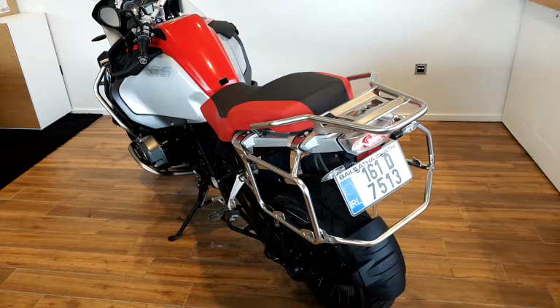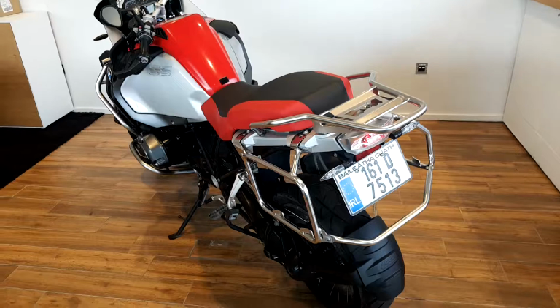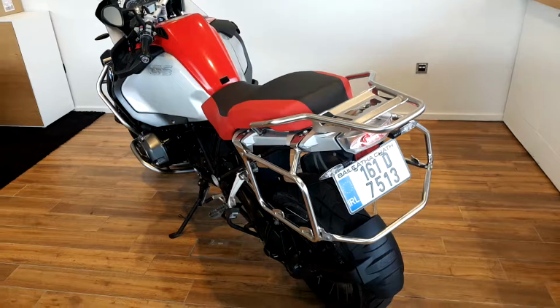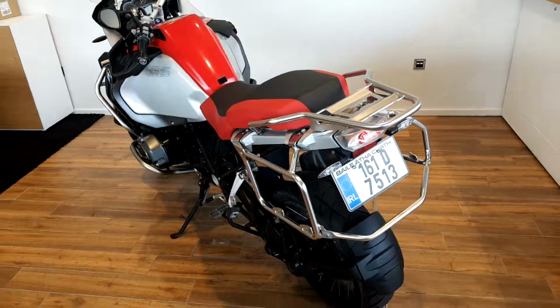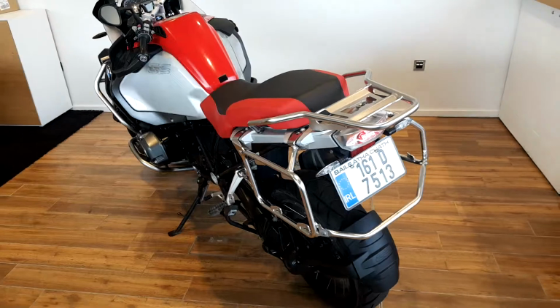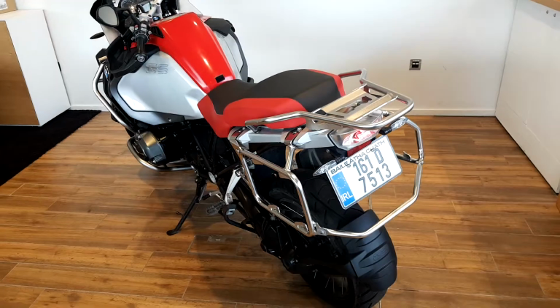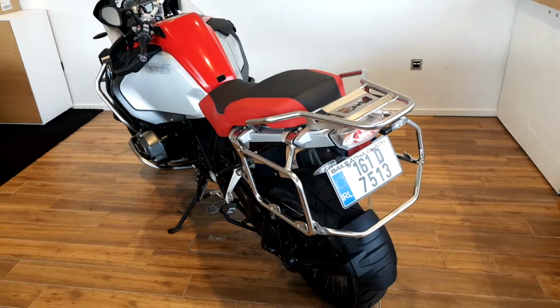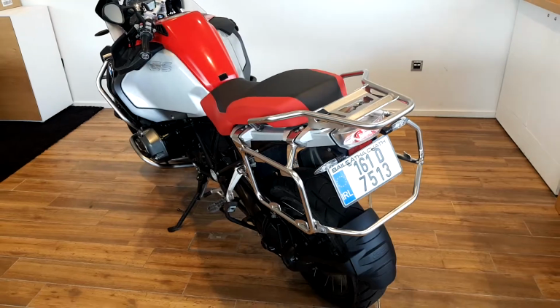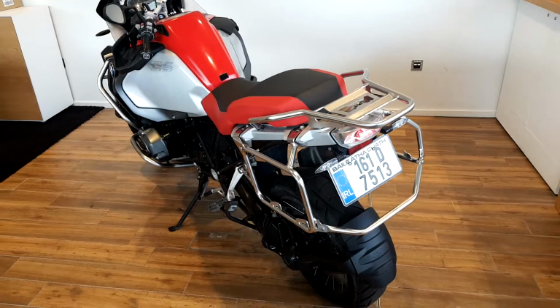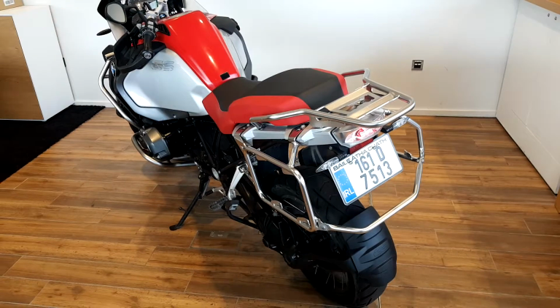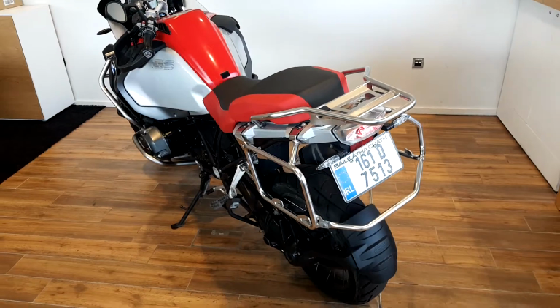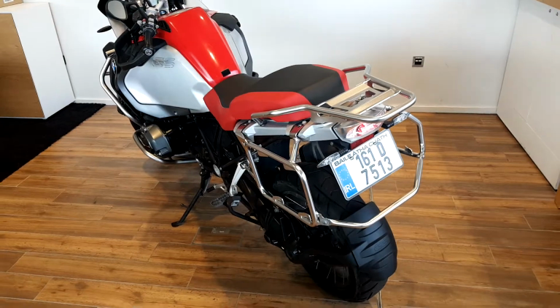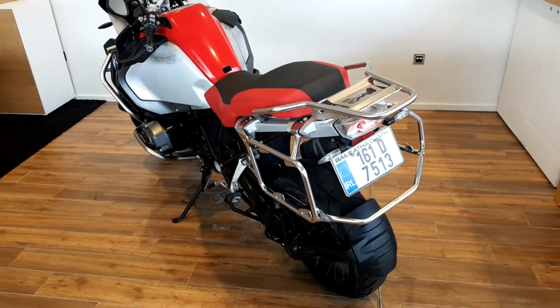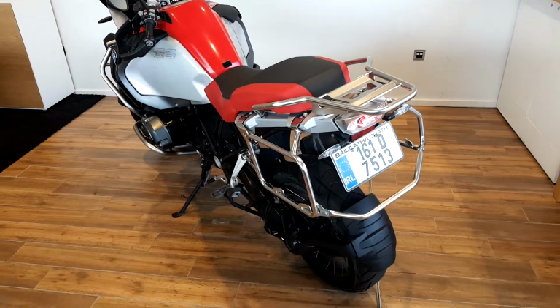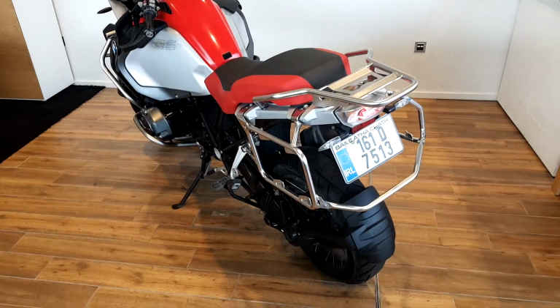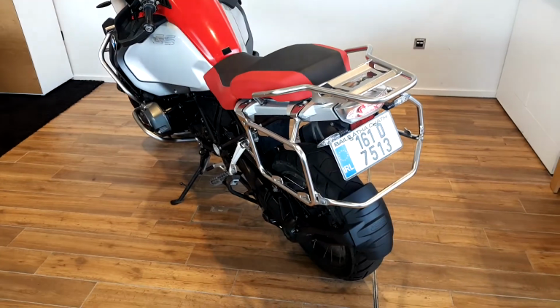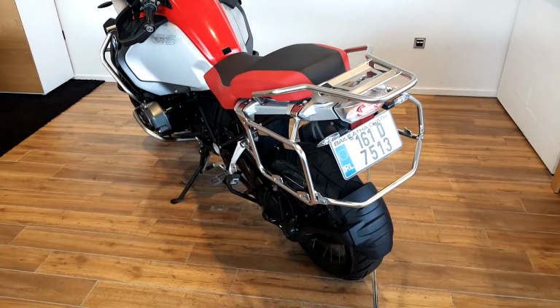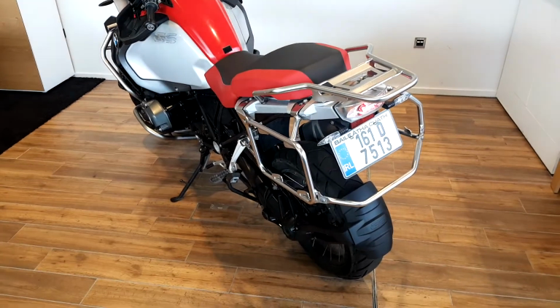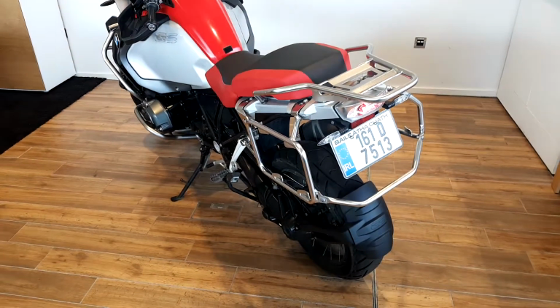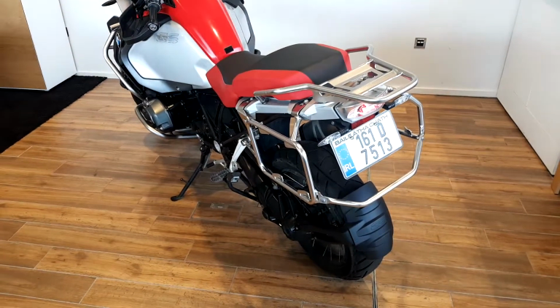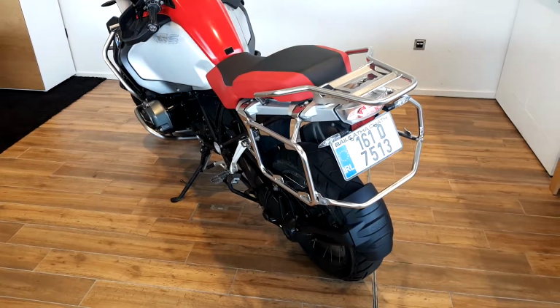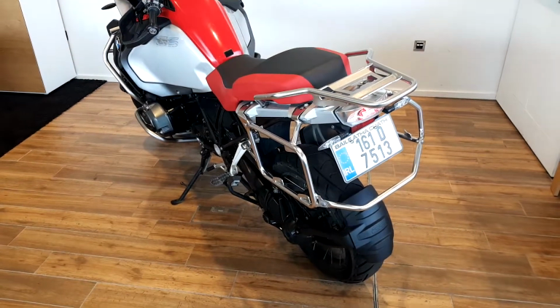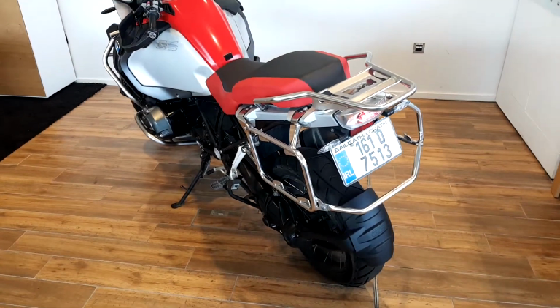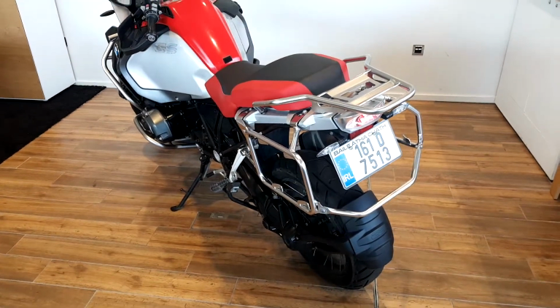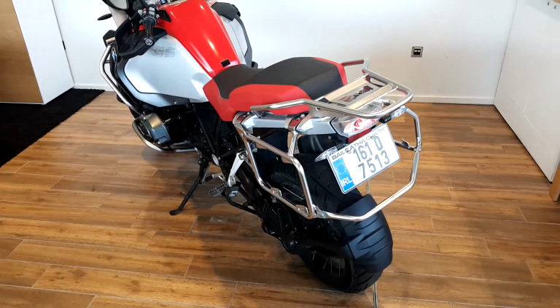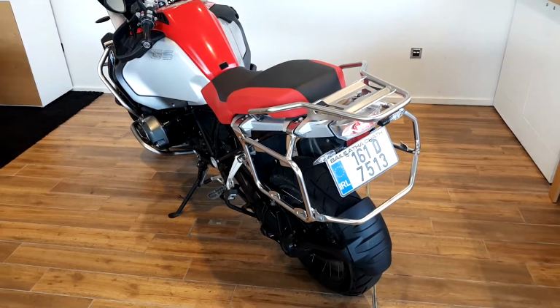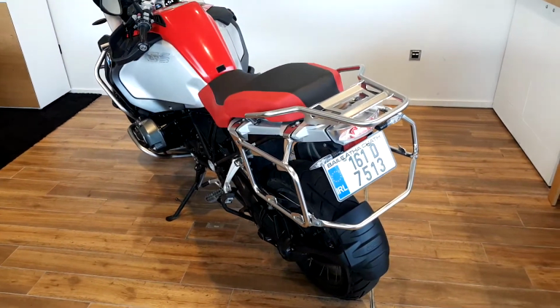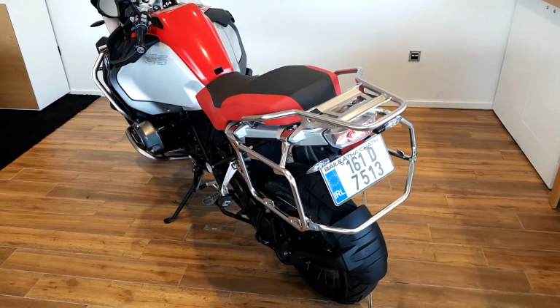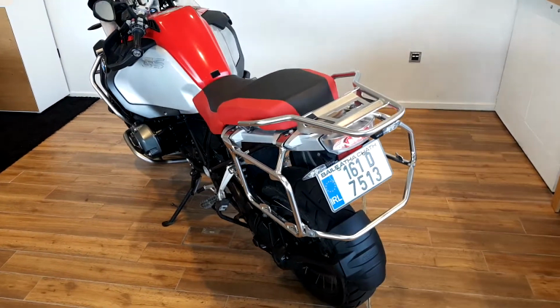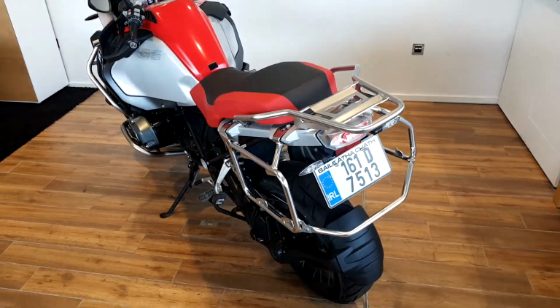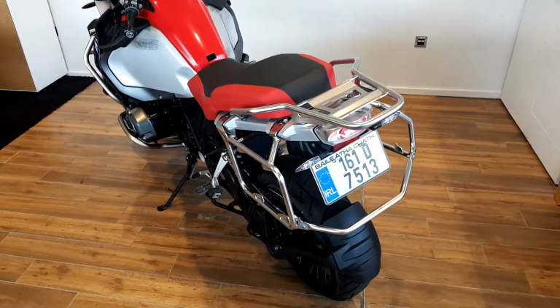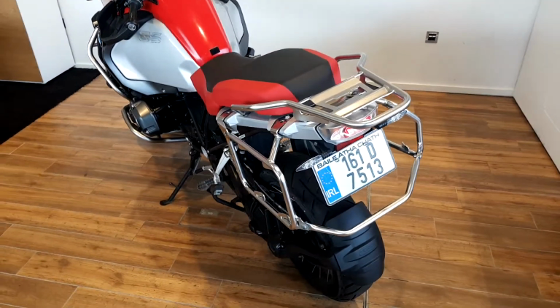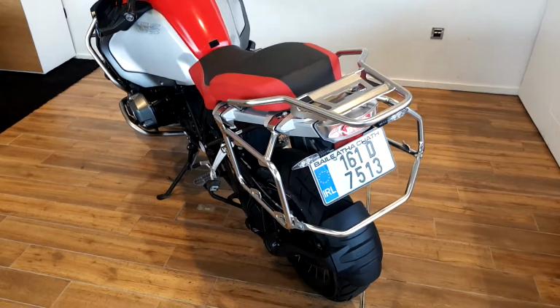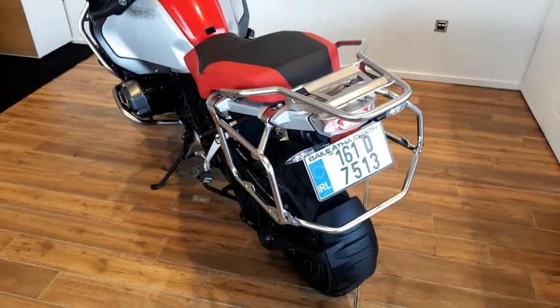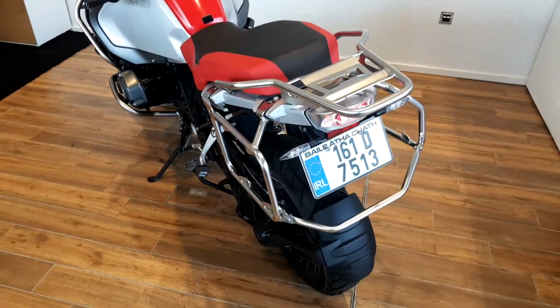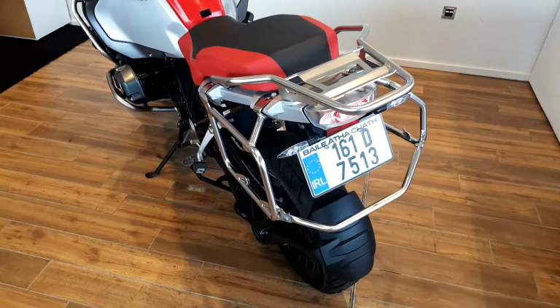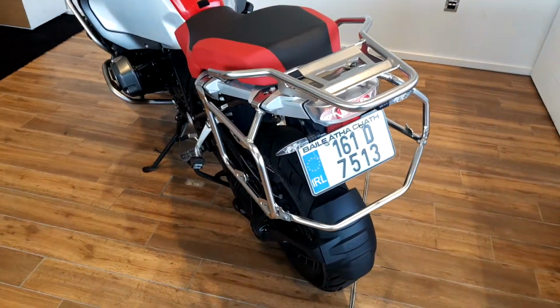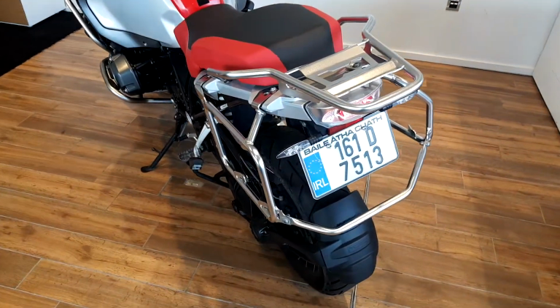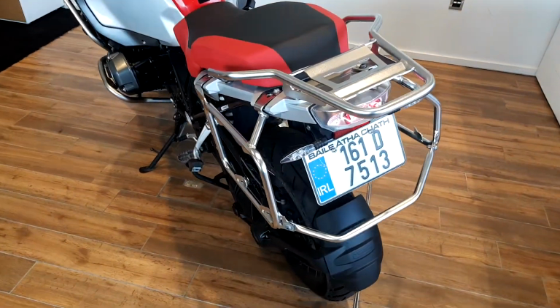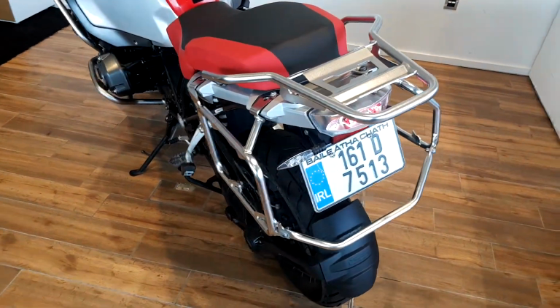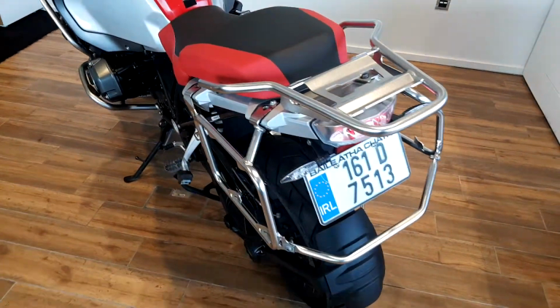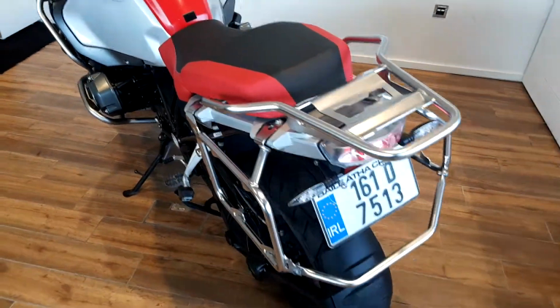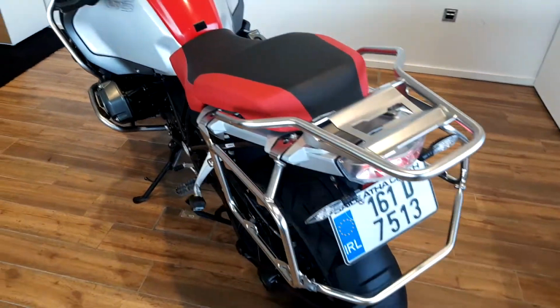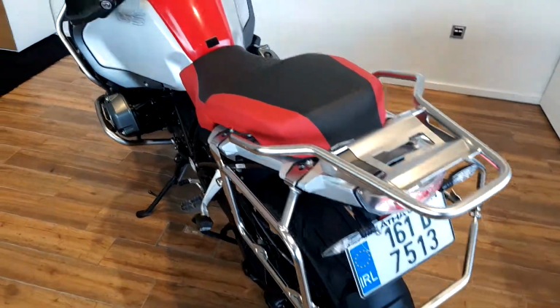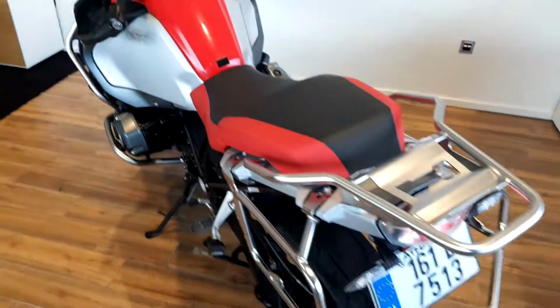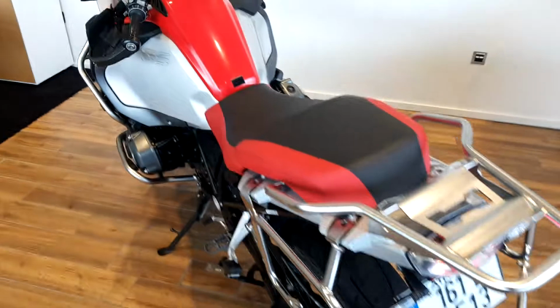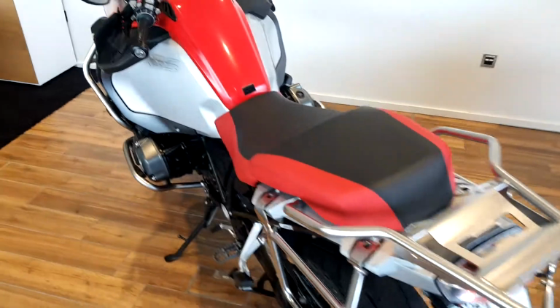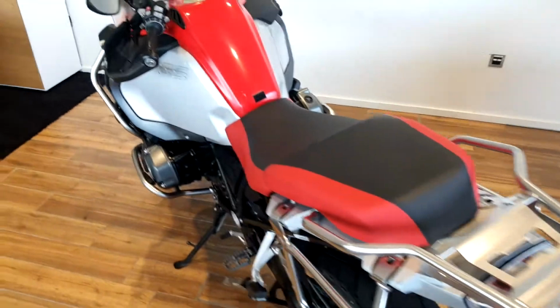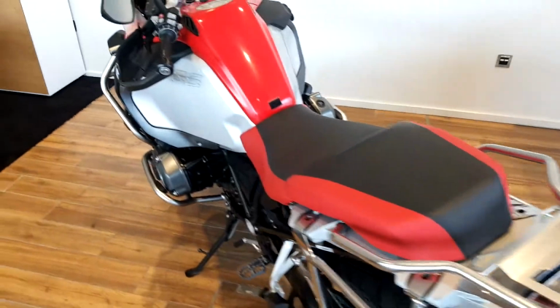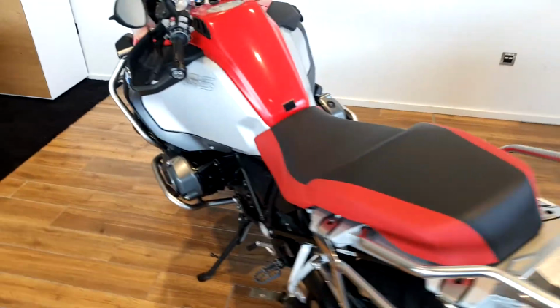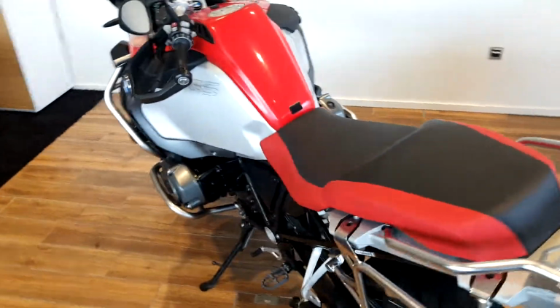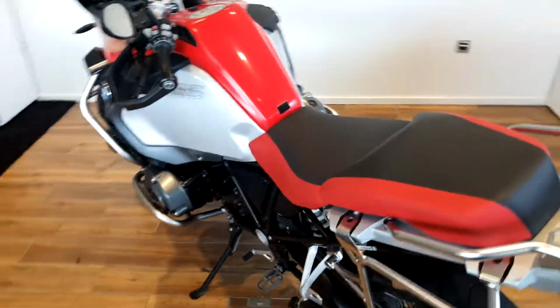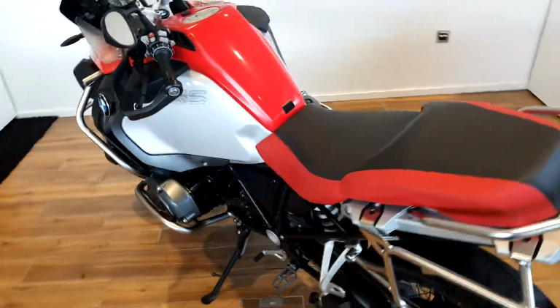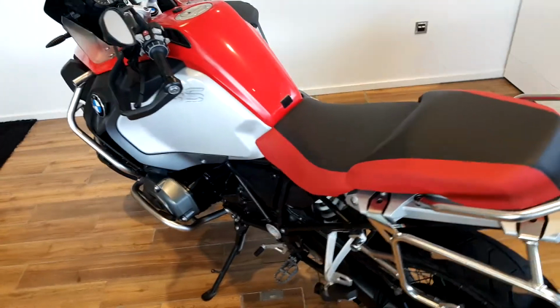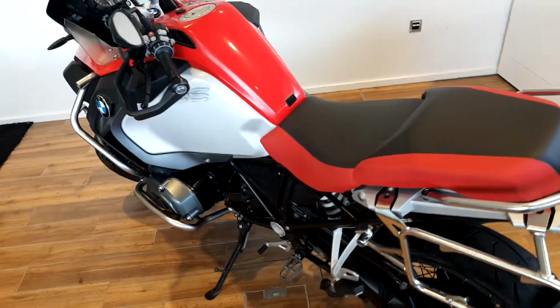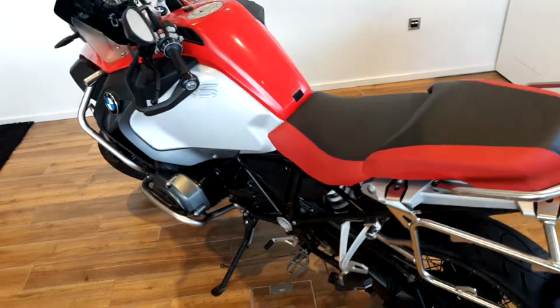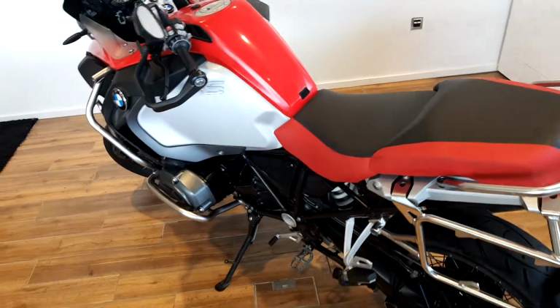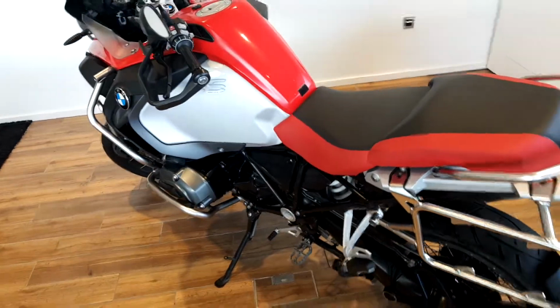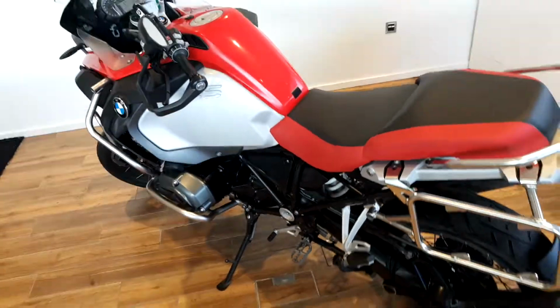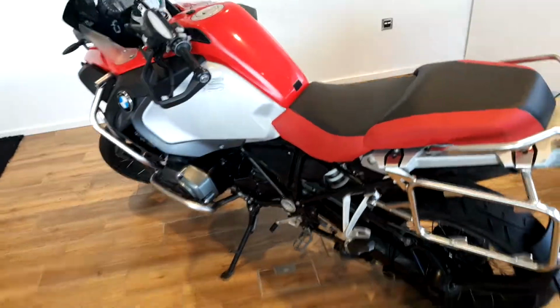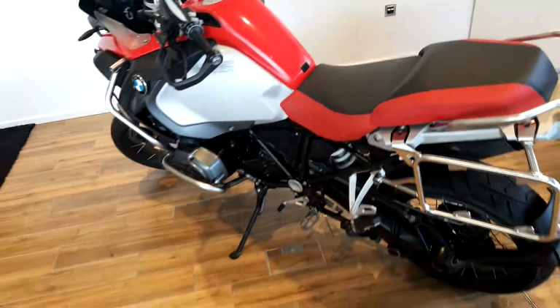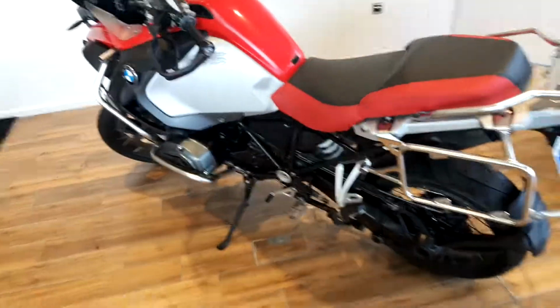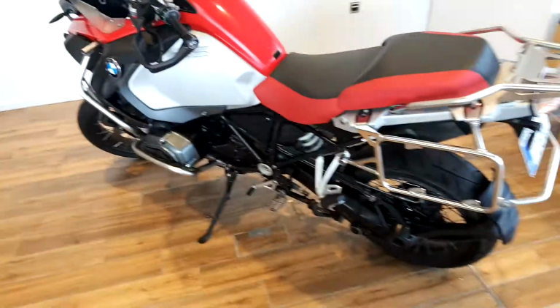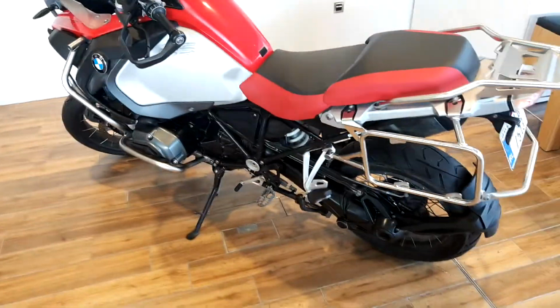I'm Jodie from Motorrad, the newest addition to our BMW Premium Selection. Here we have a 2016 BMW R1200GS Adventure.